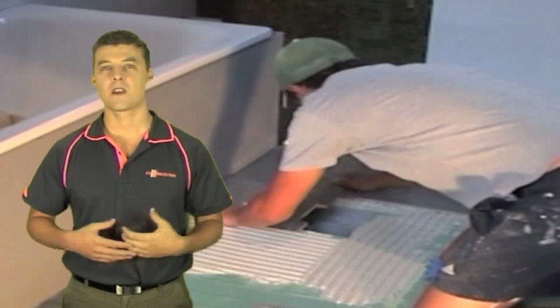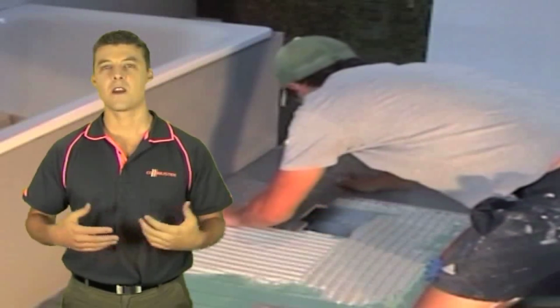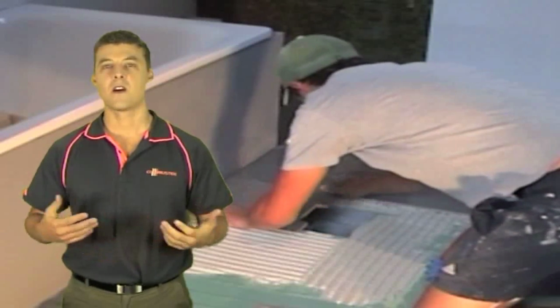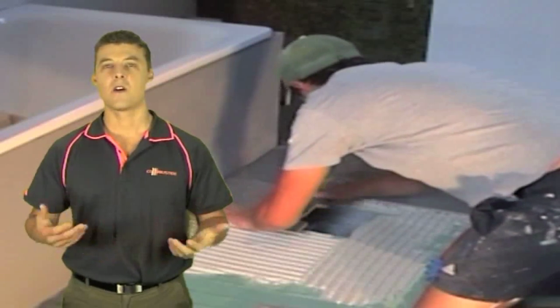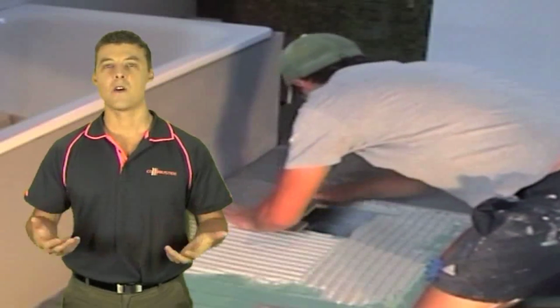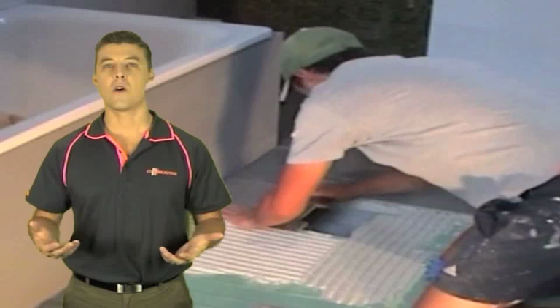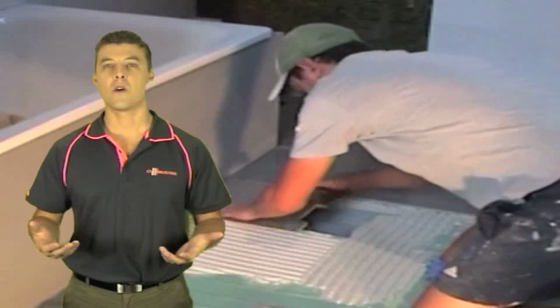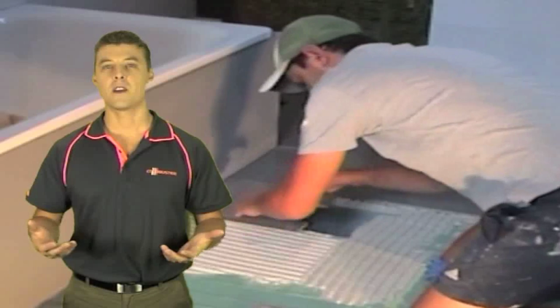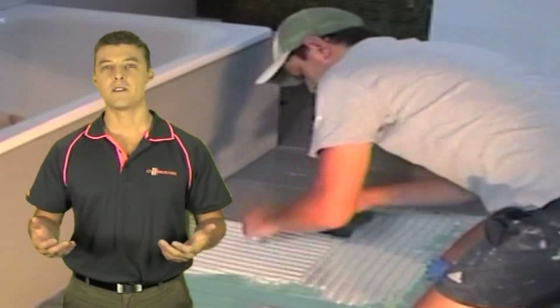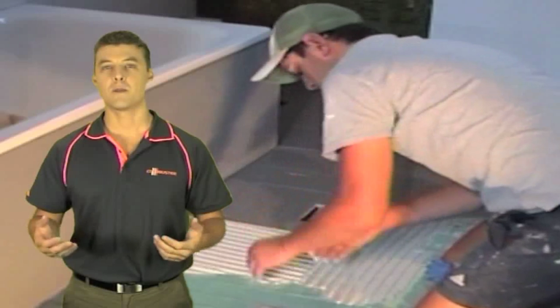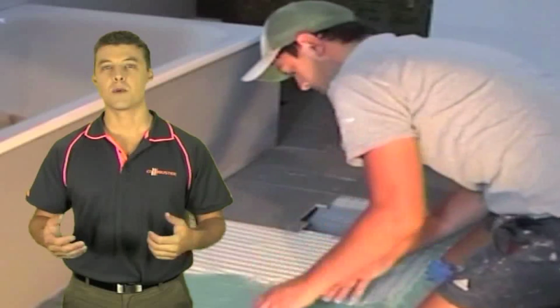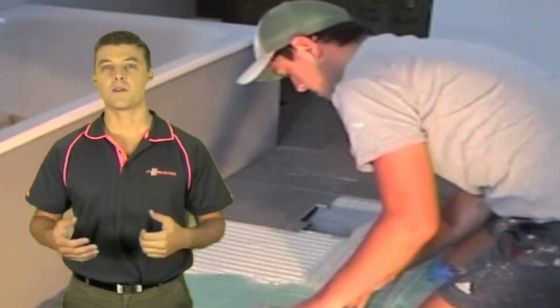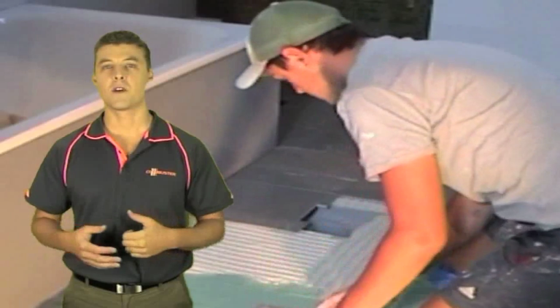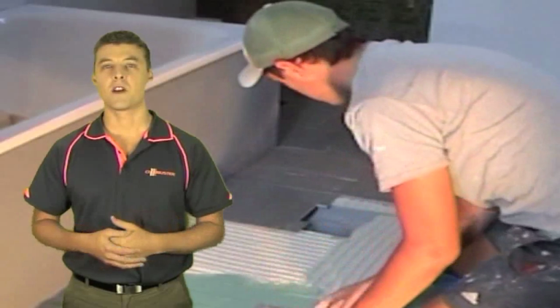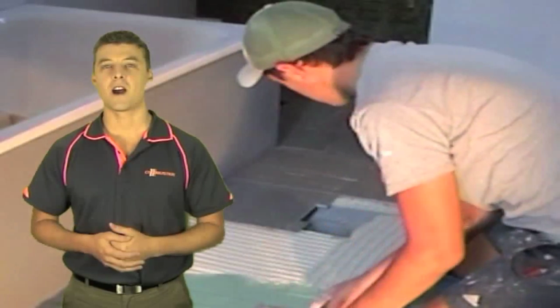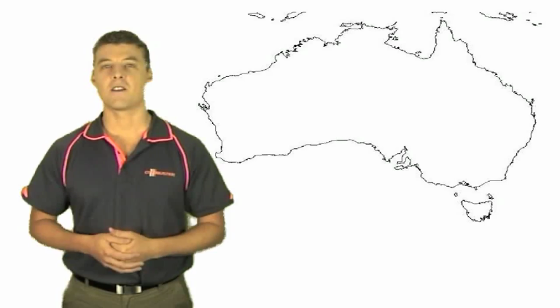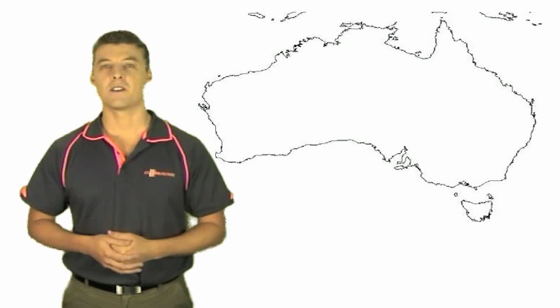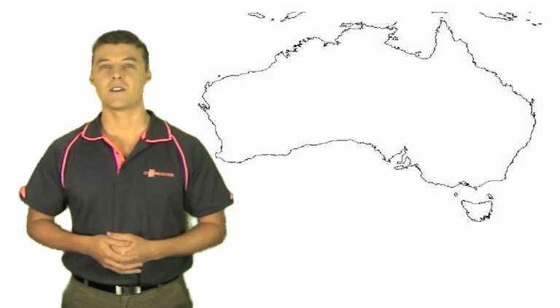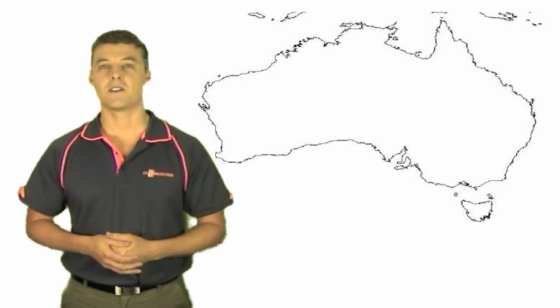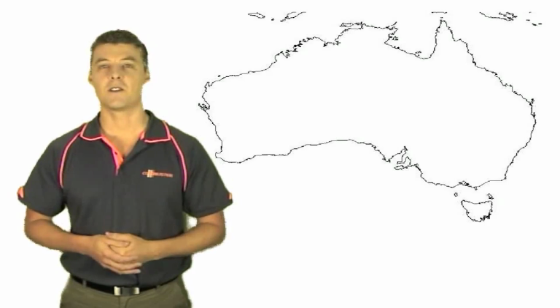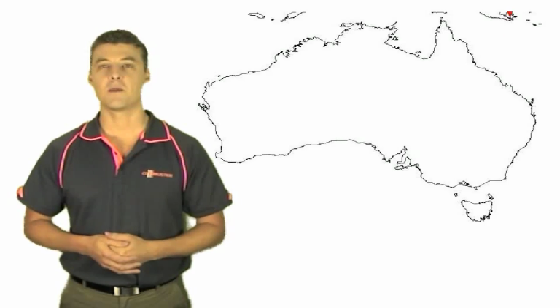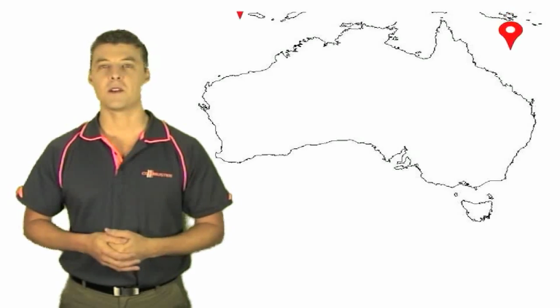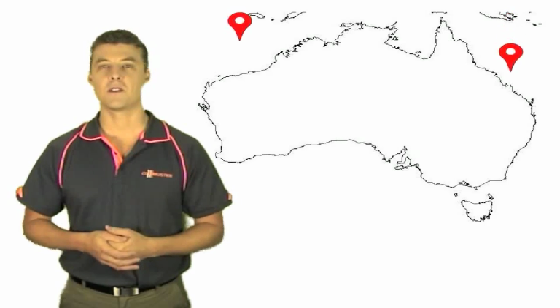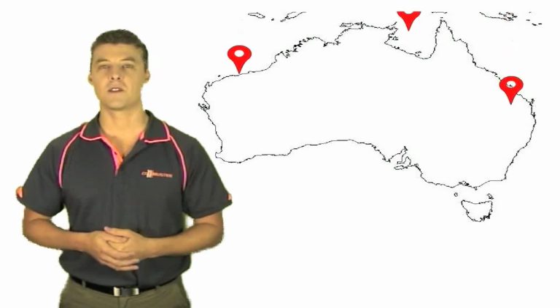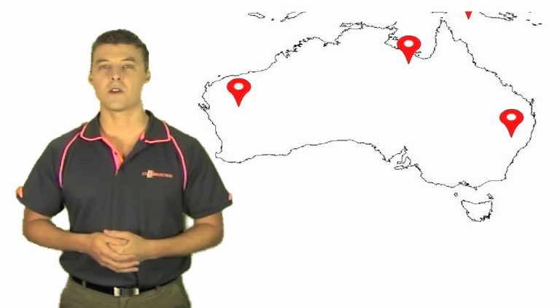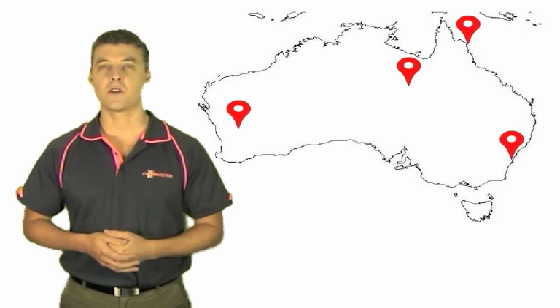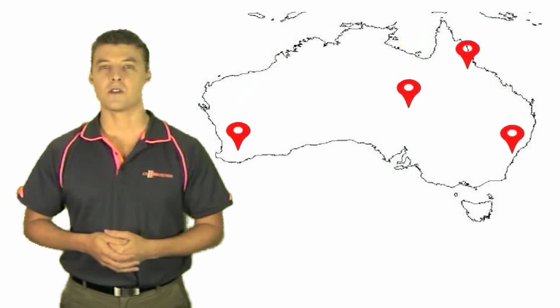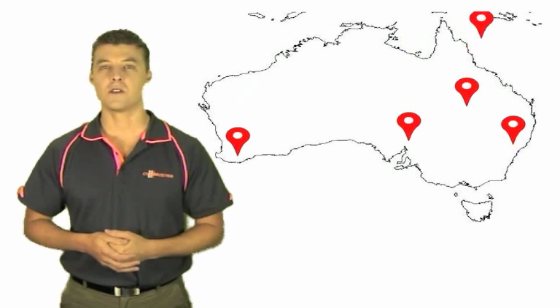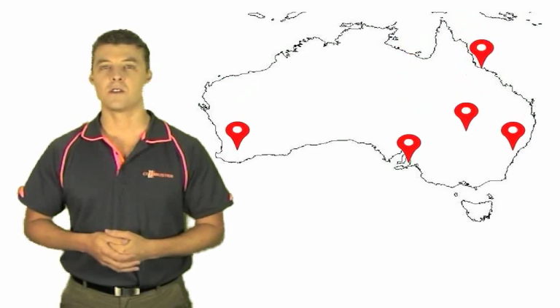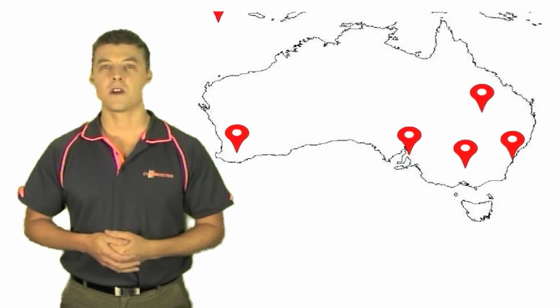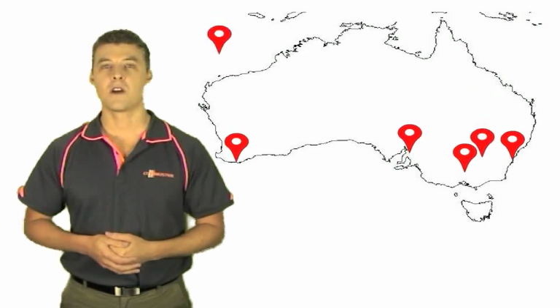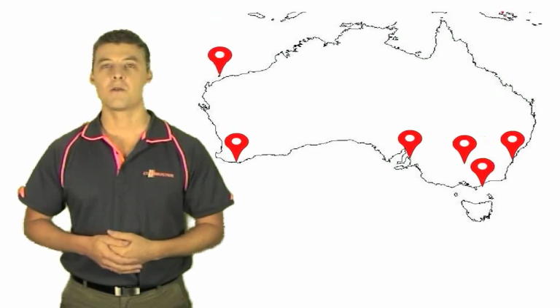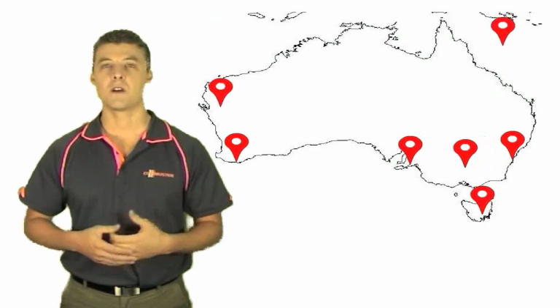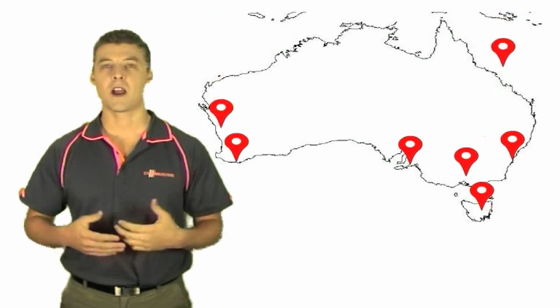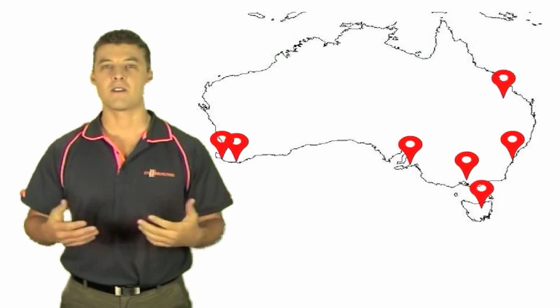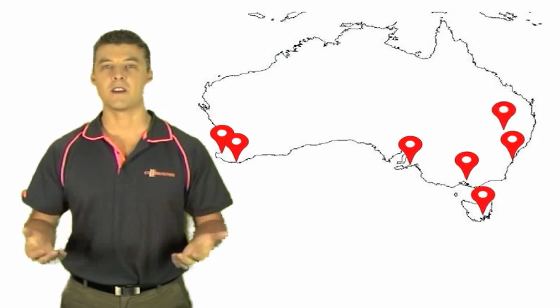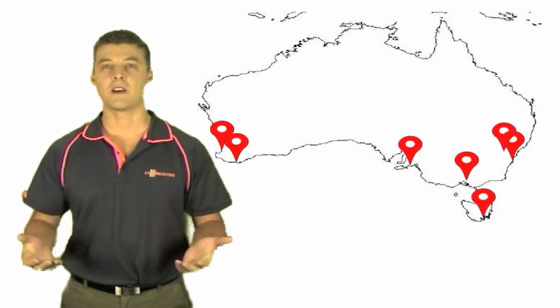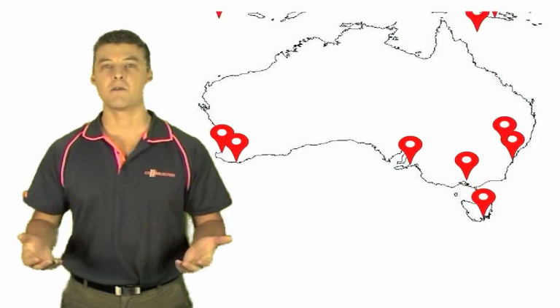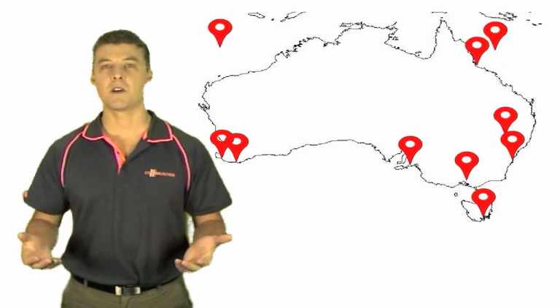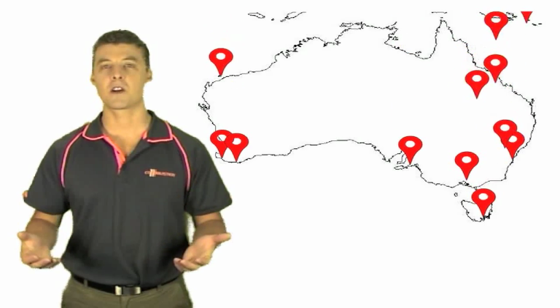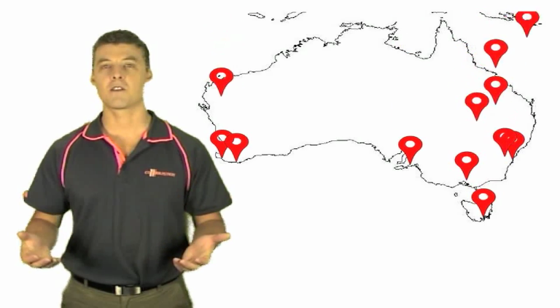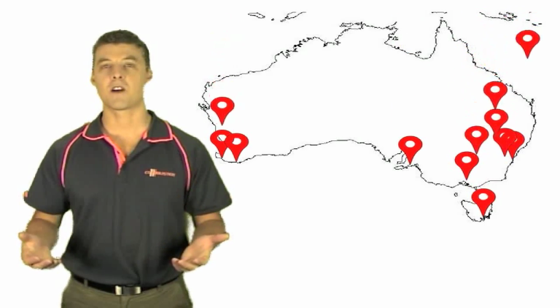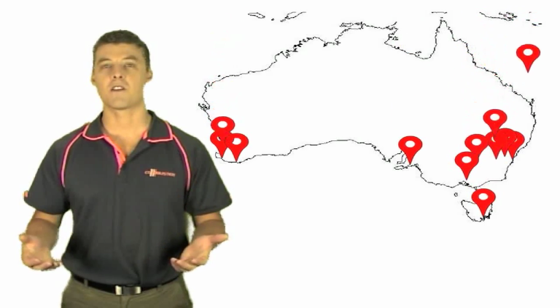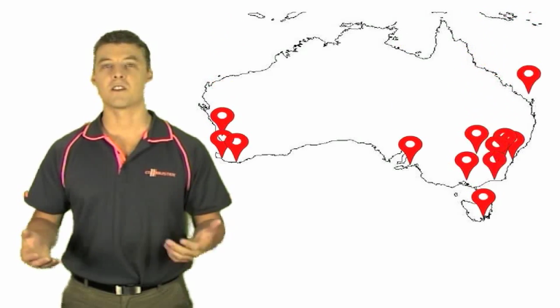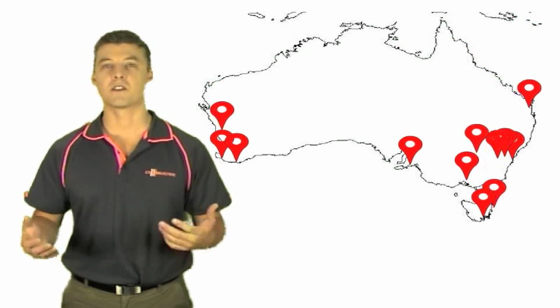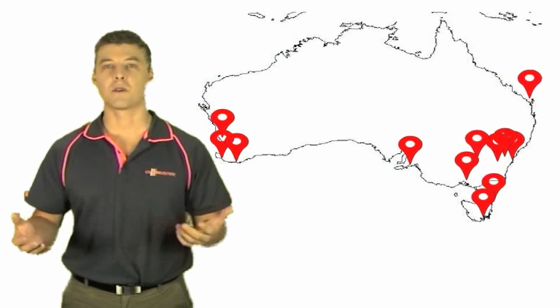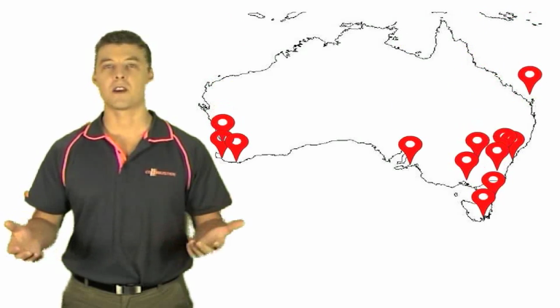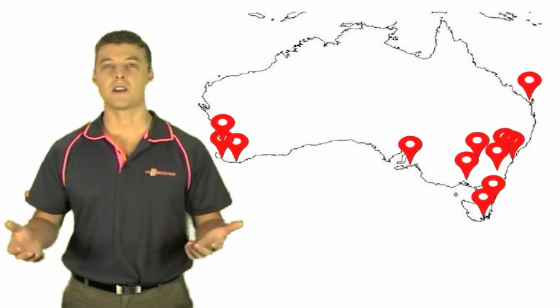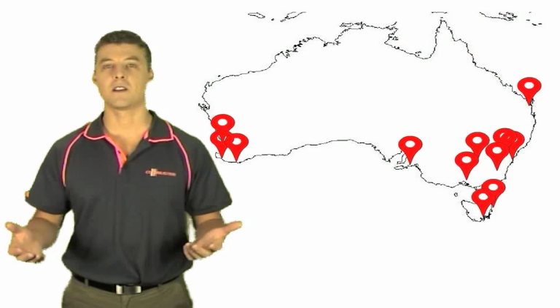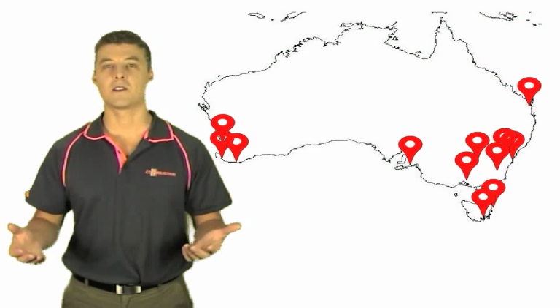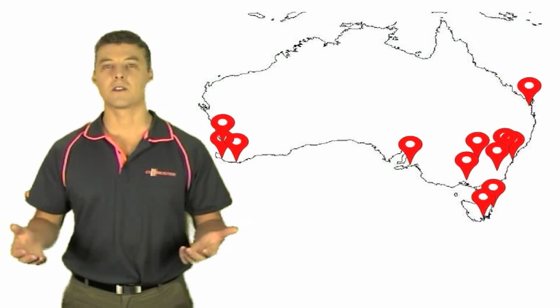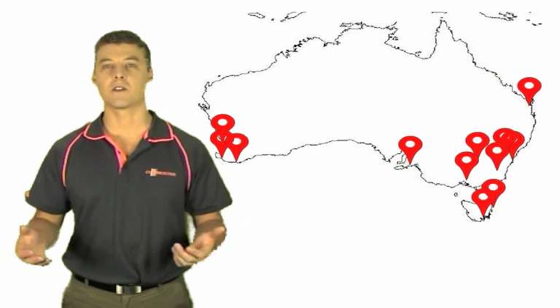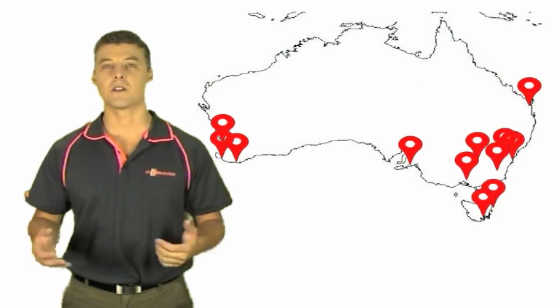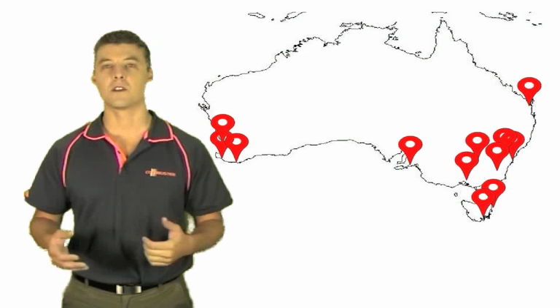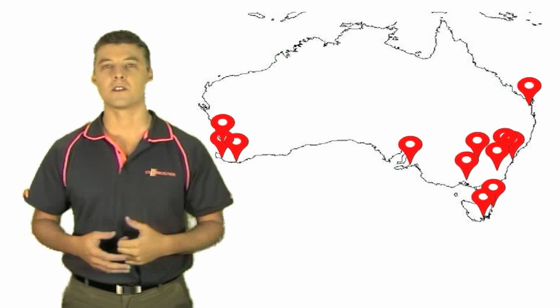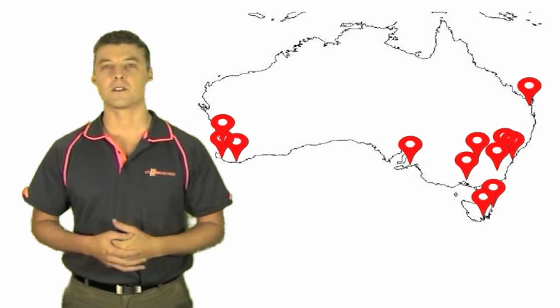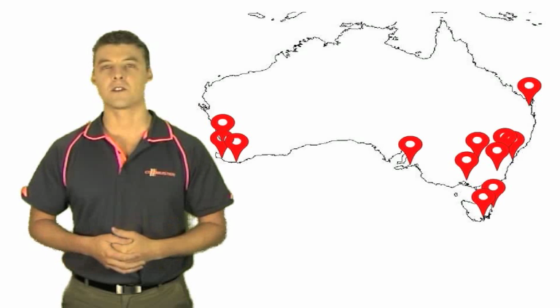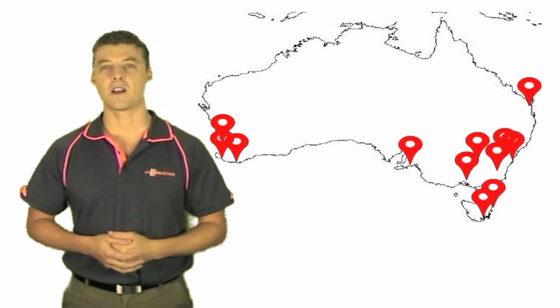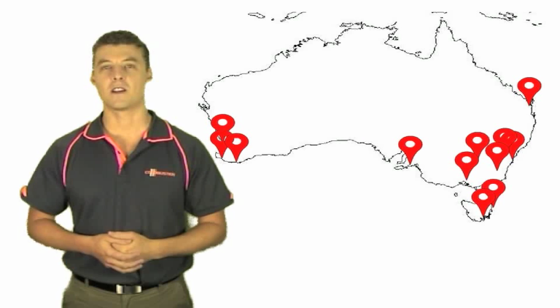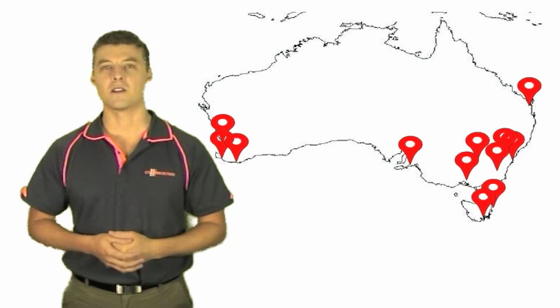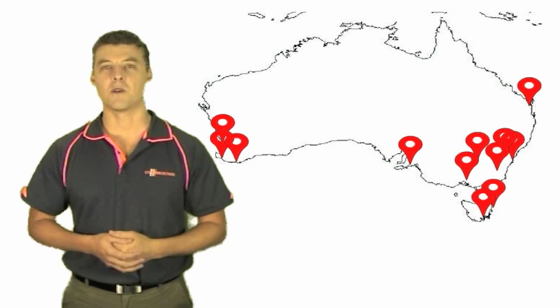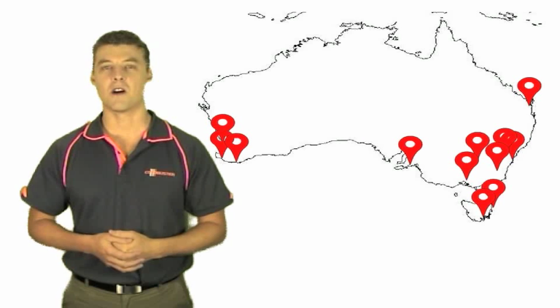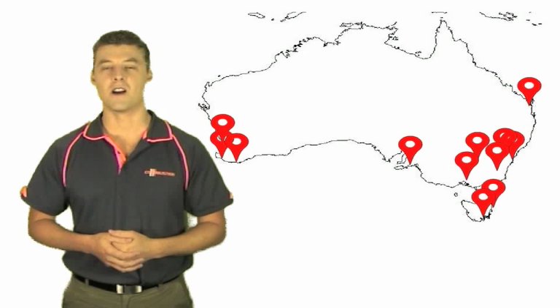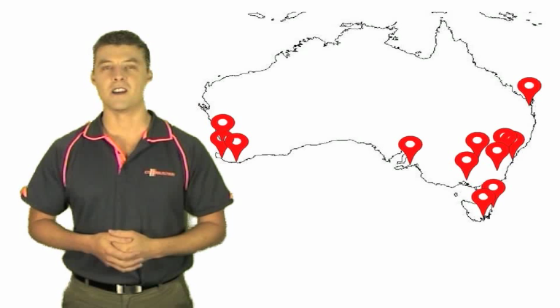Or, if you prefer to have the system installed, we have a network of over 20 installers Australia-wide.